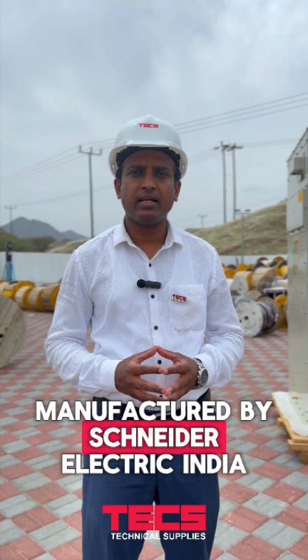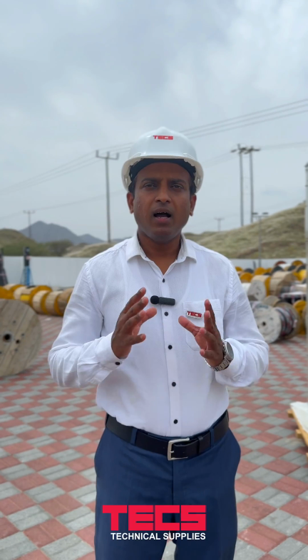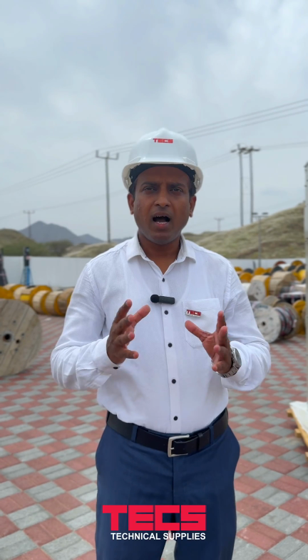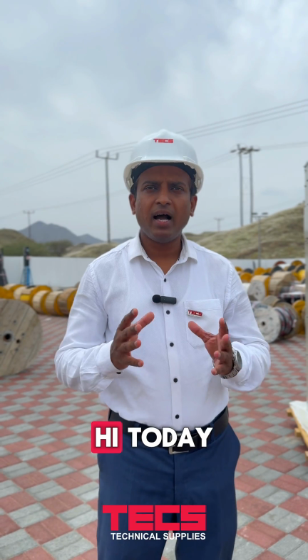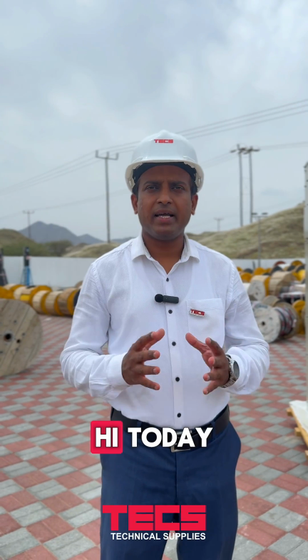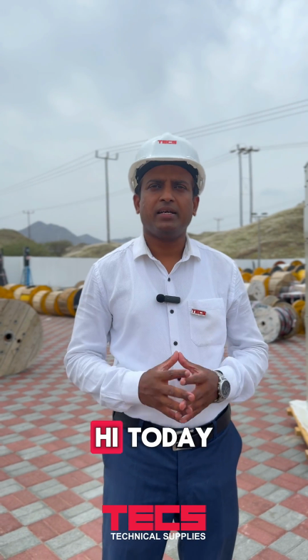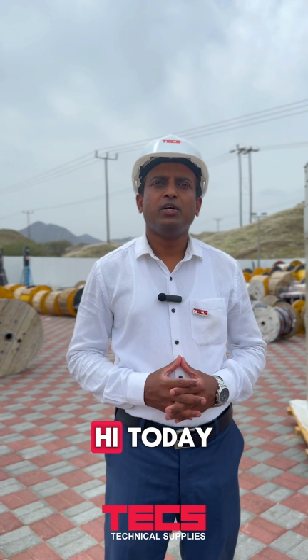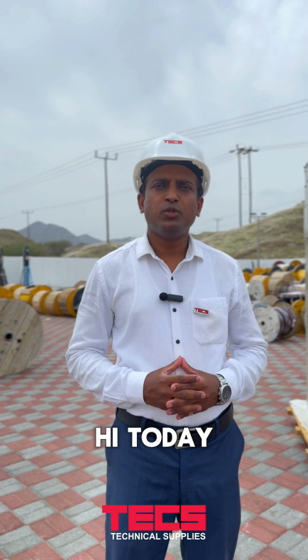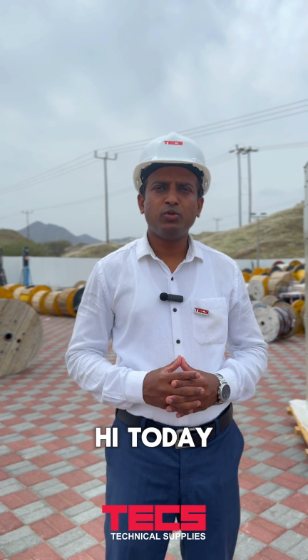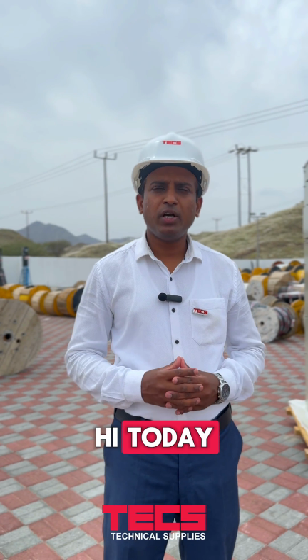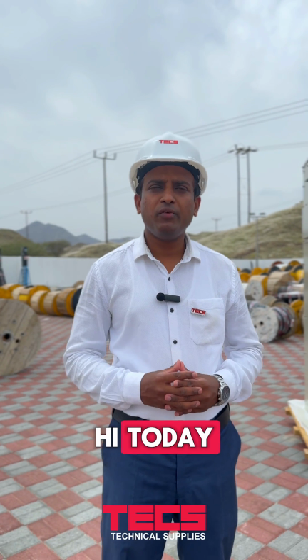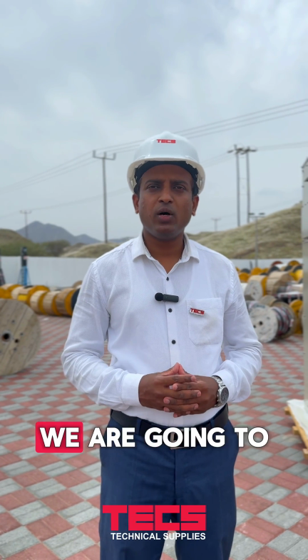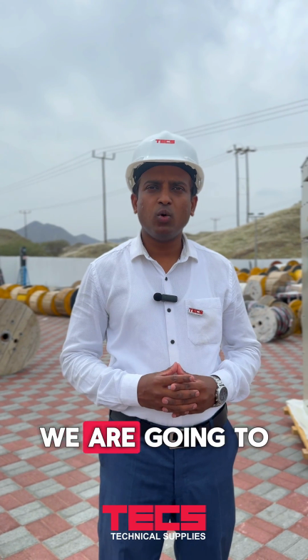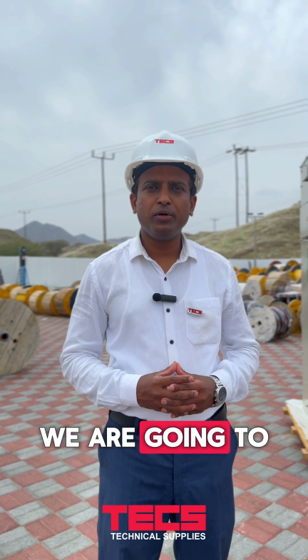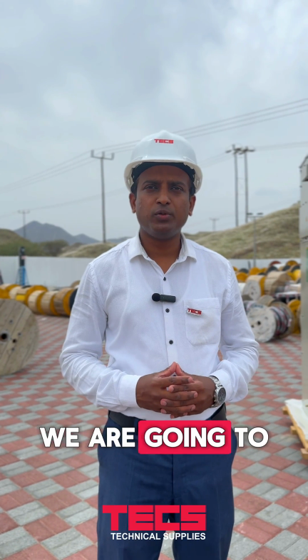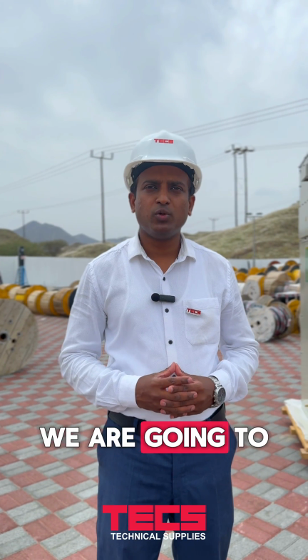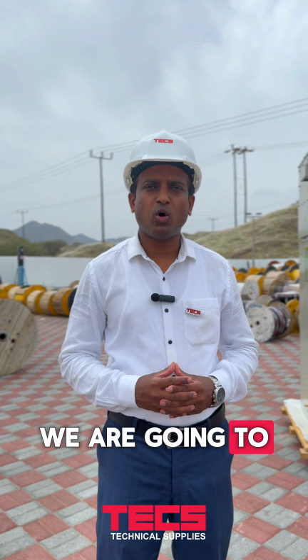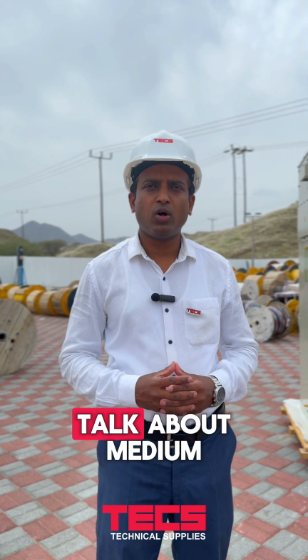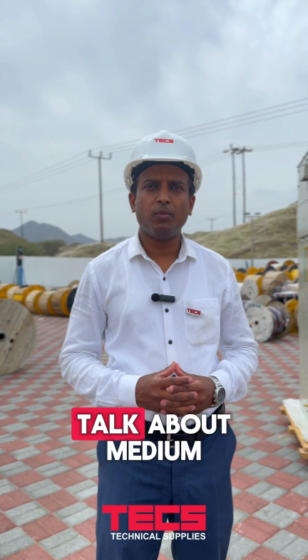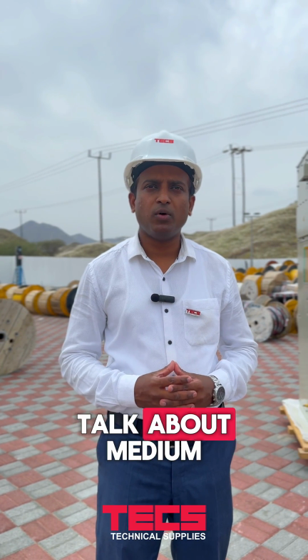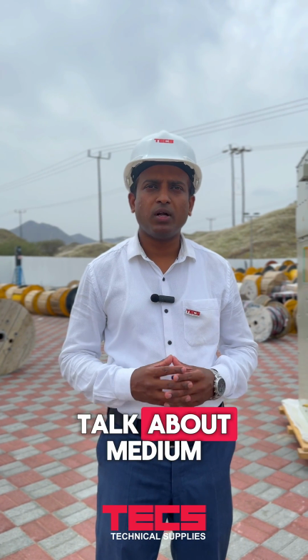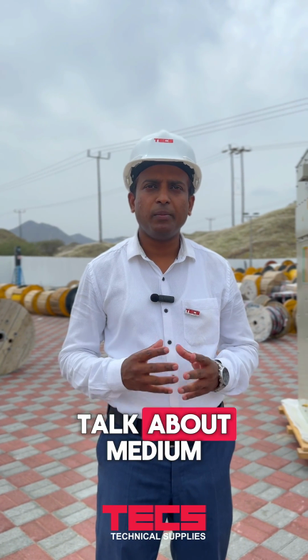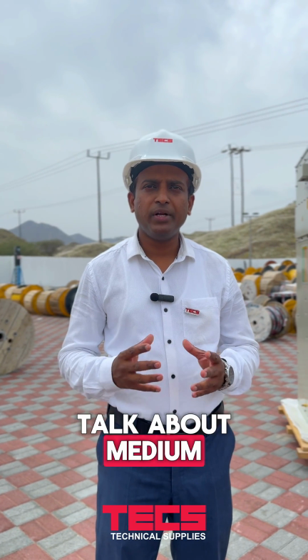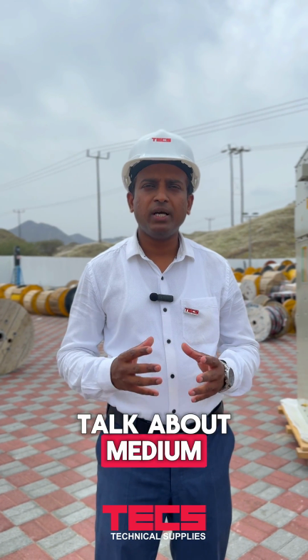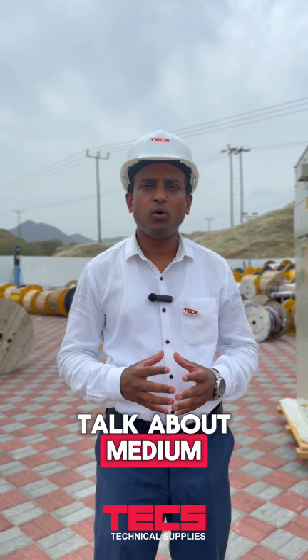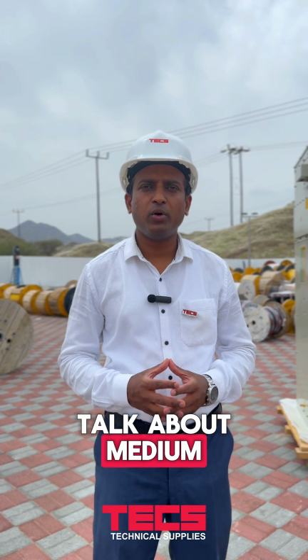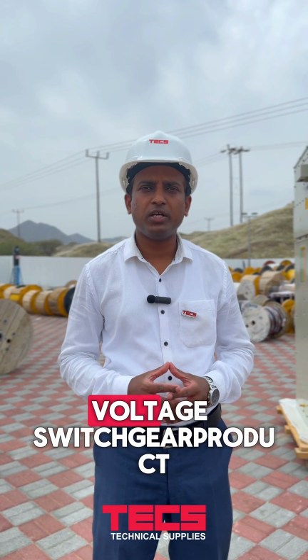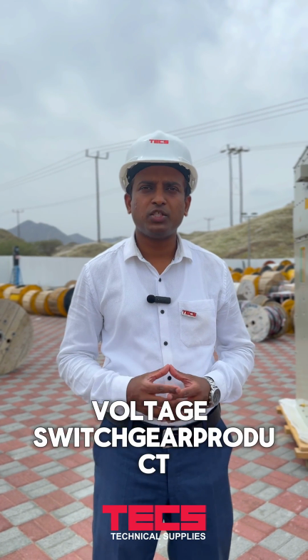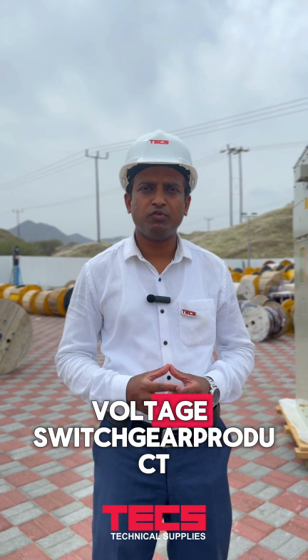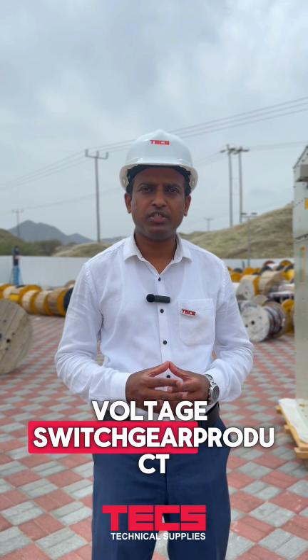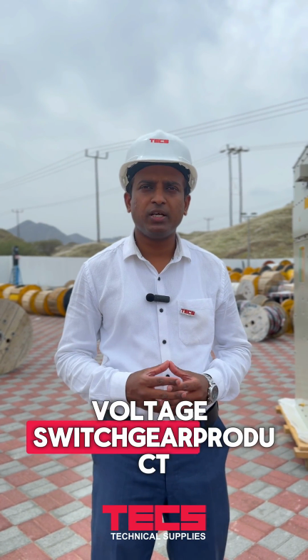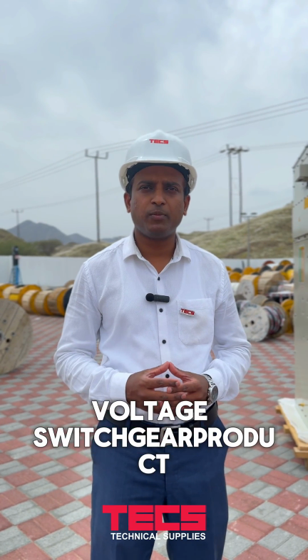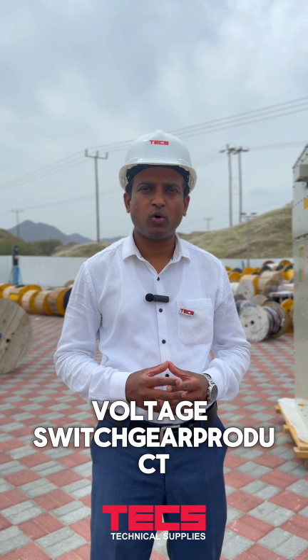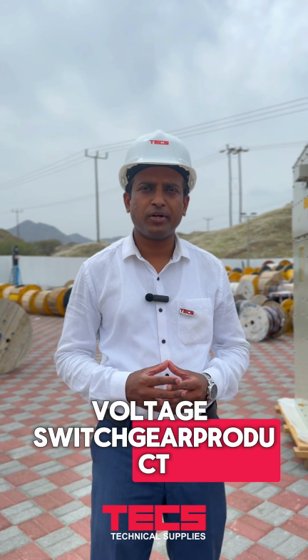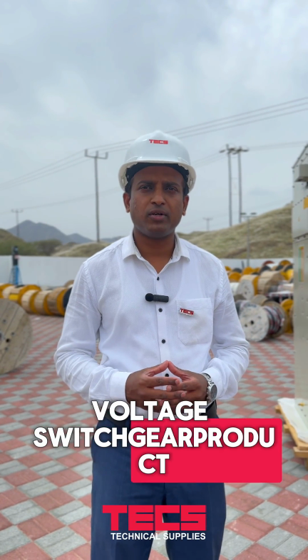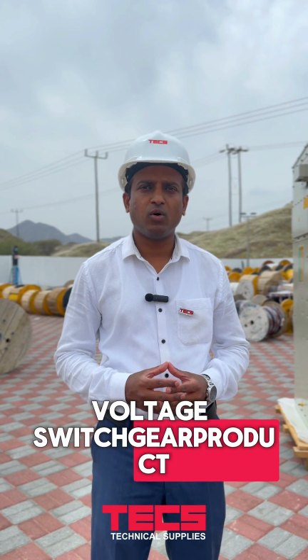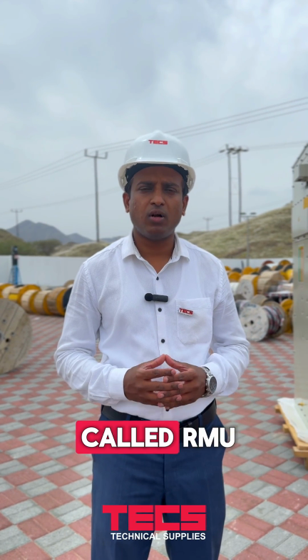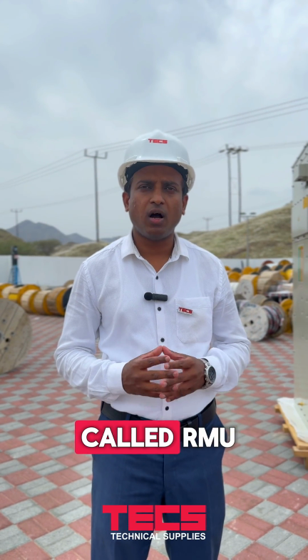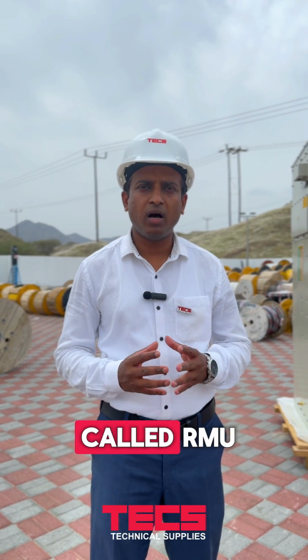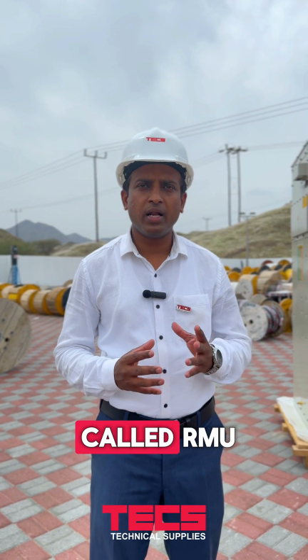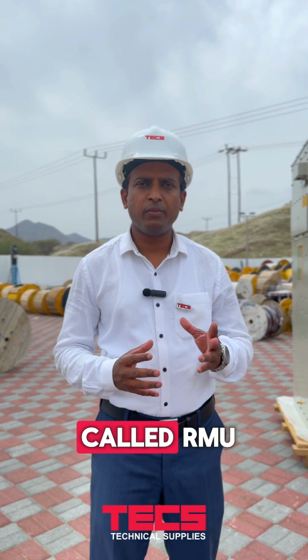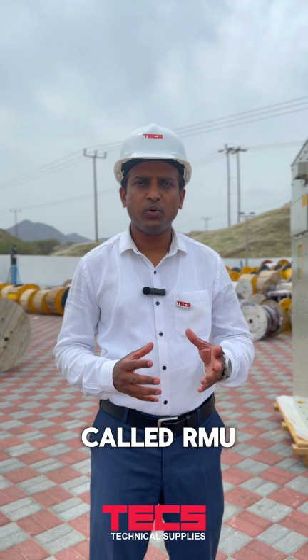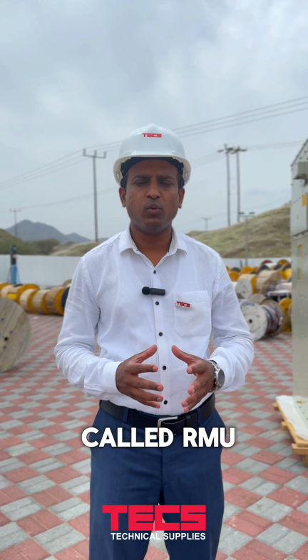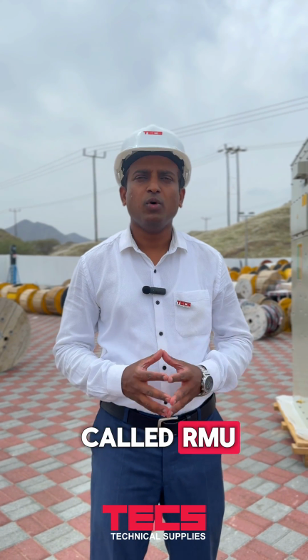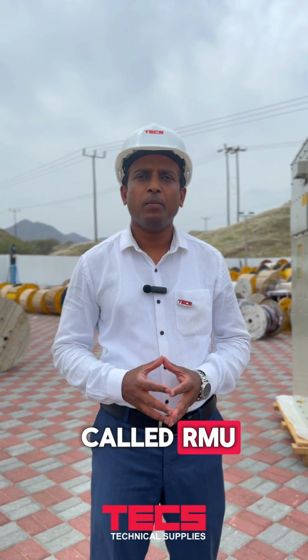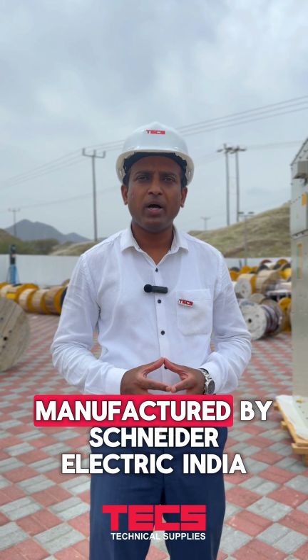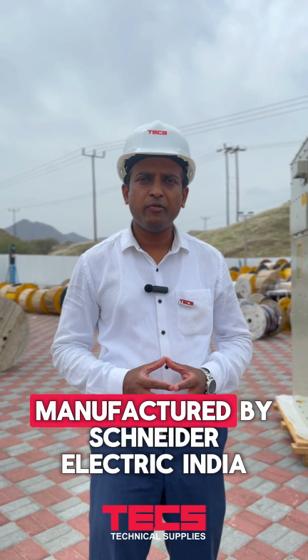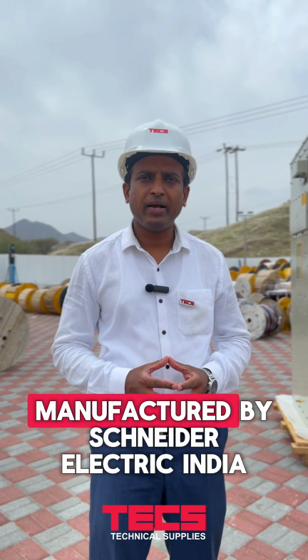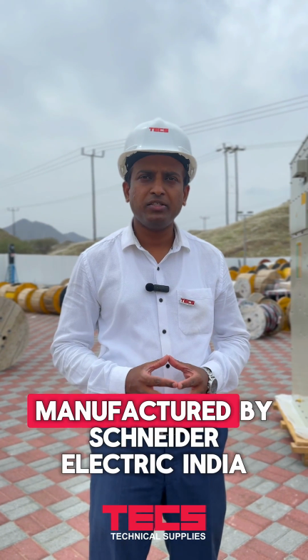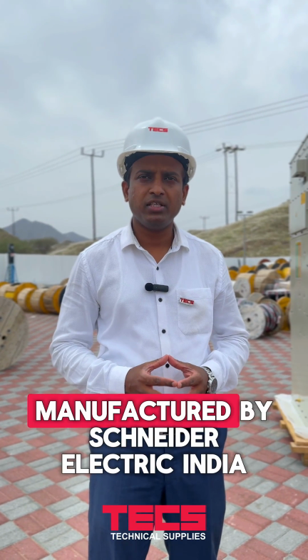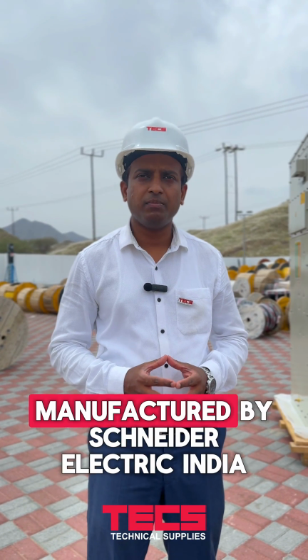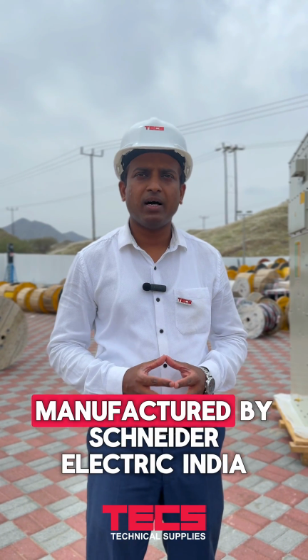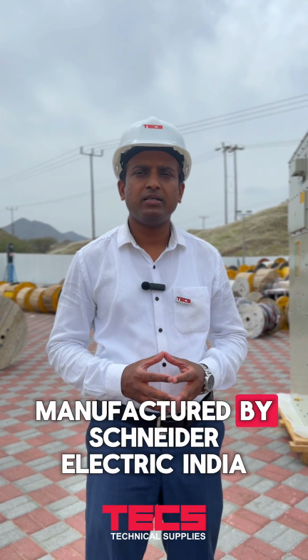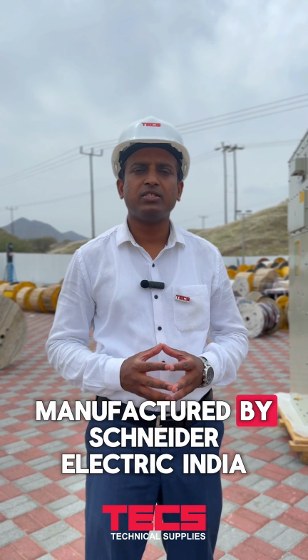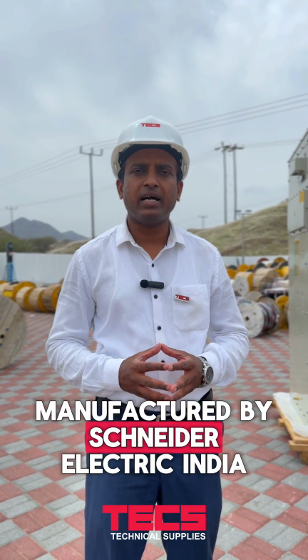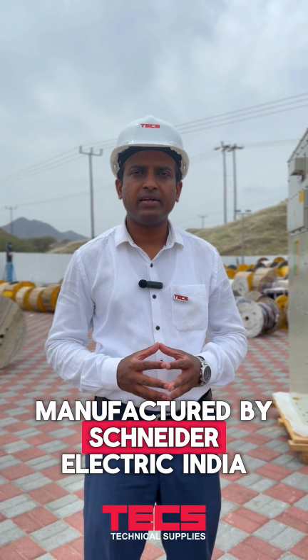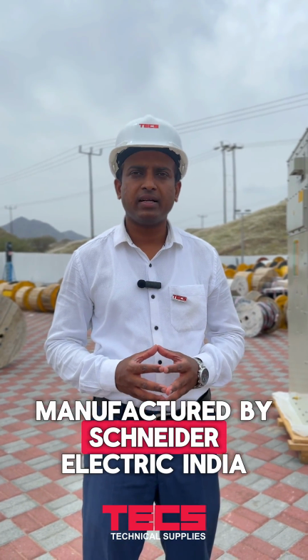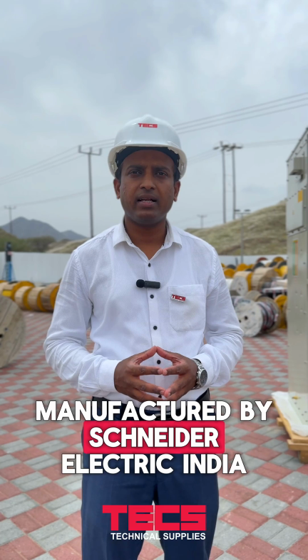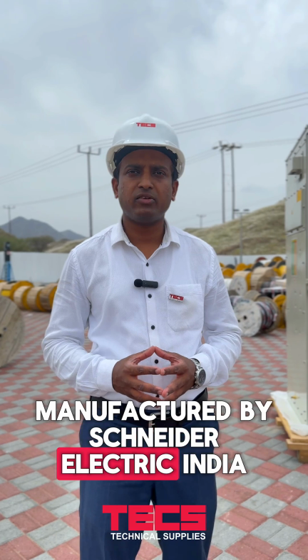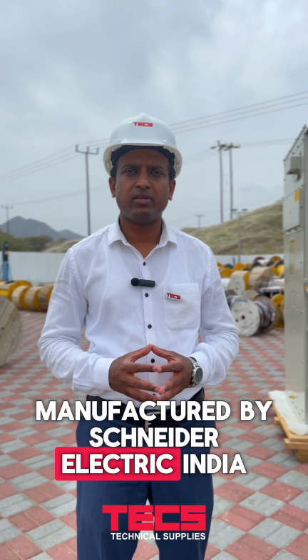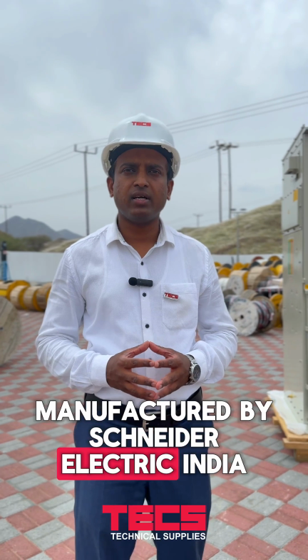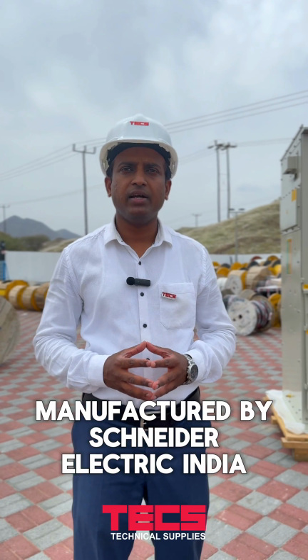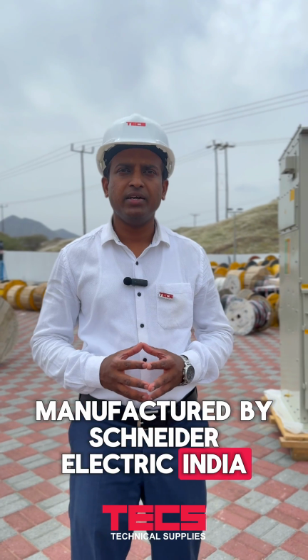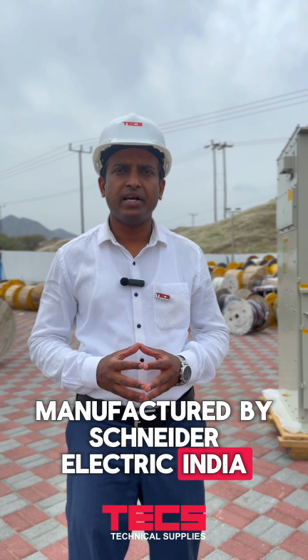Today we are going to talk about a medium voltage switchgear product called RMU, manufactured by Schneider Electric India.